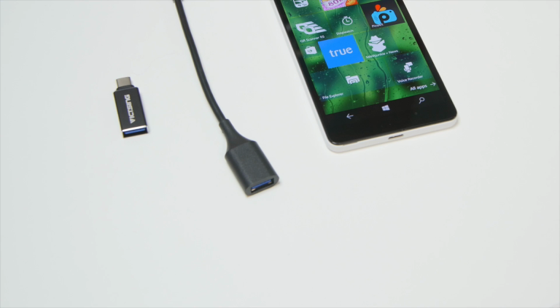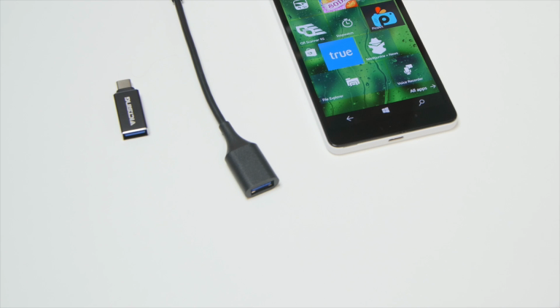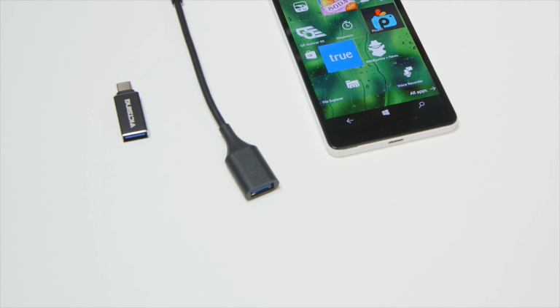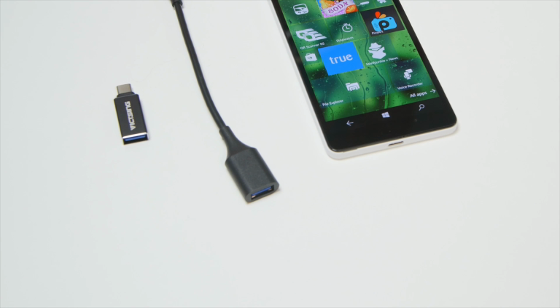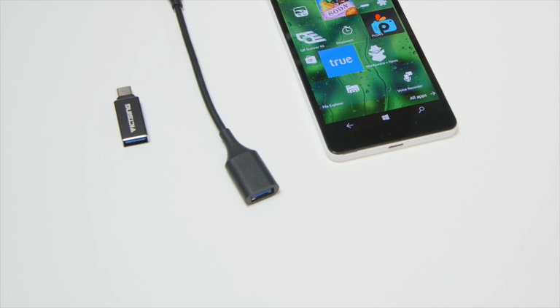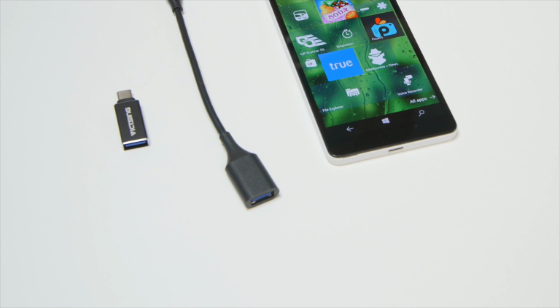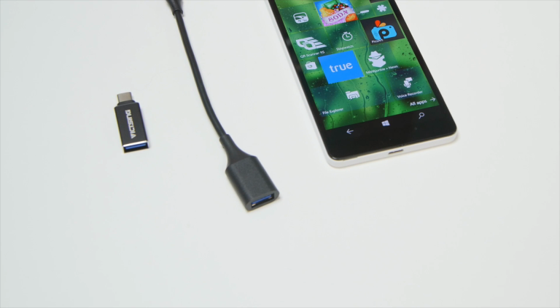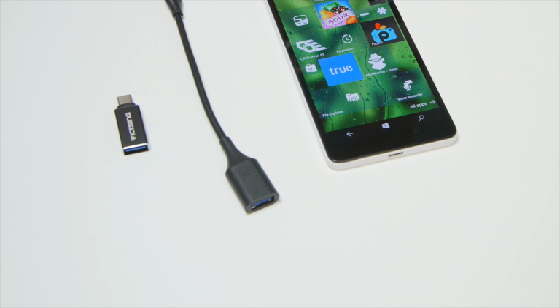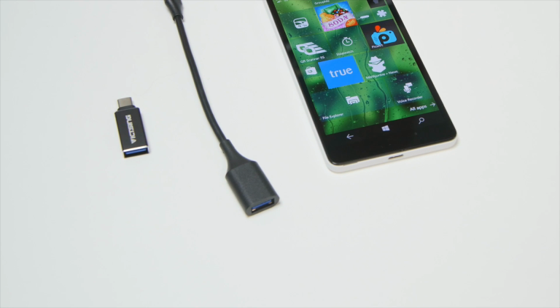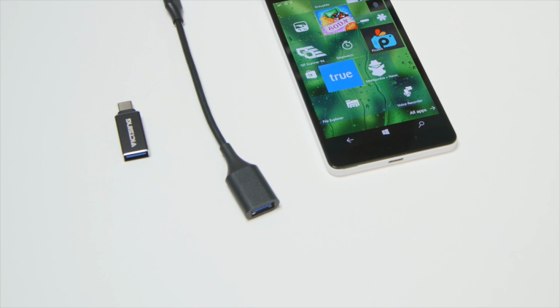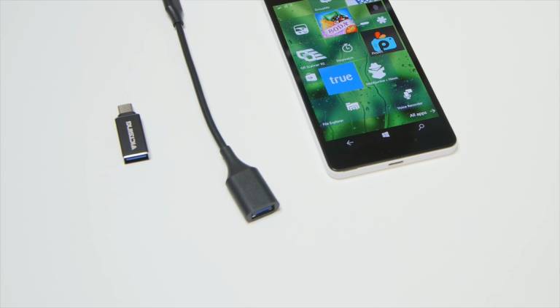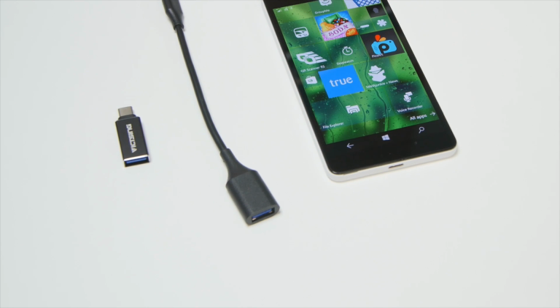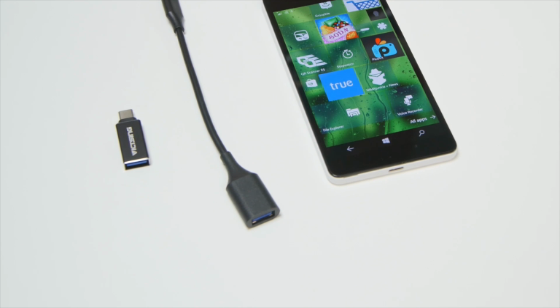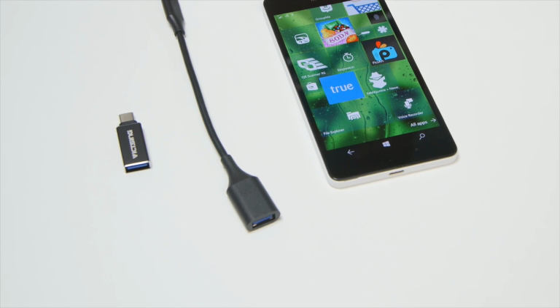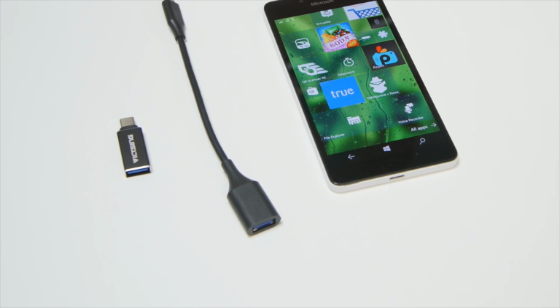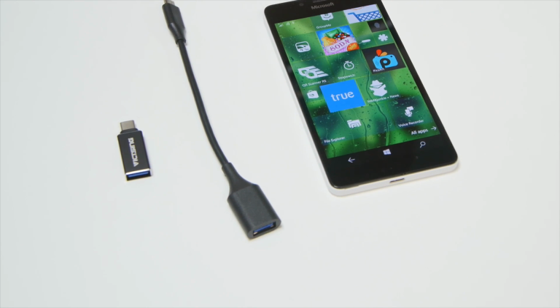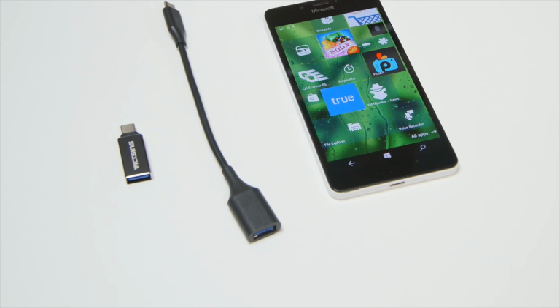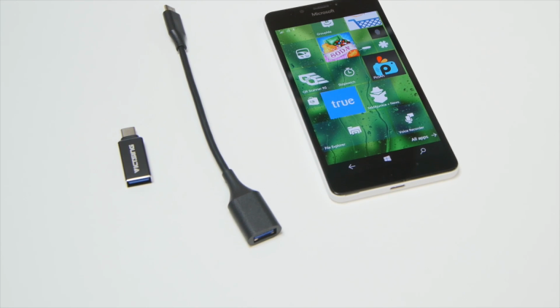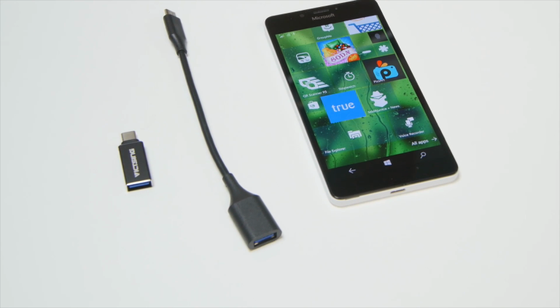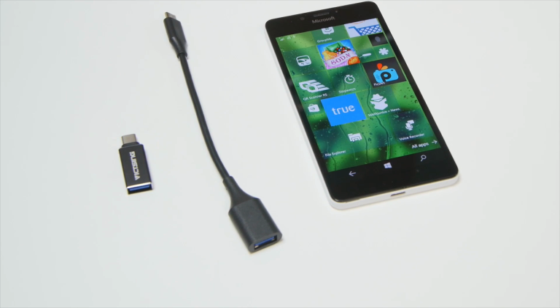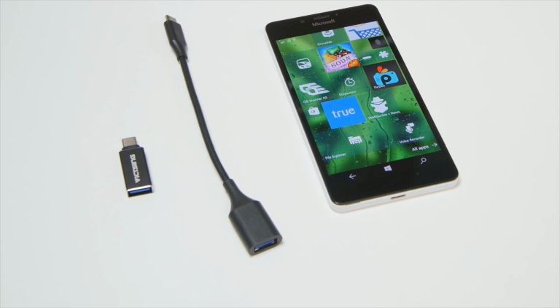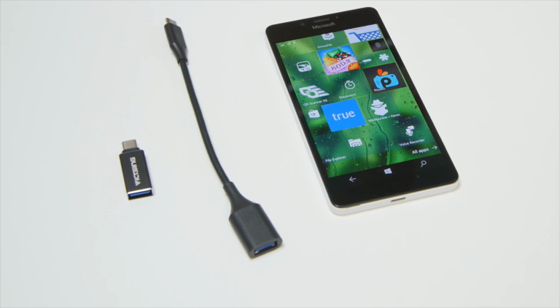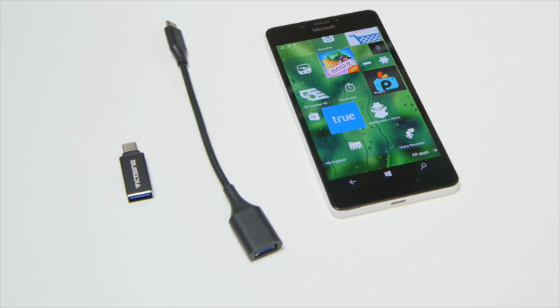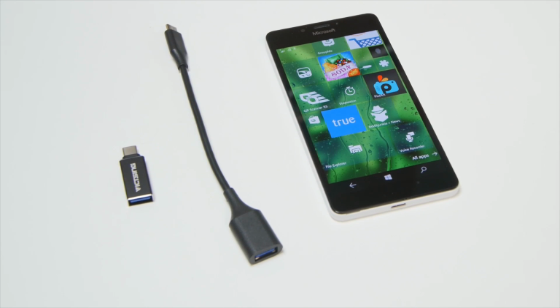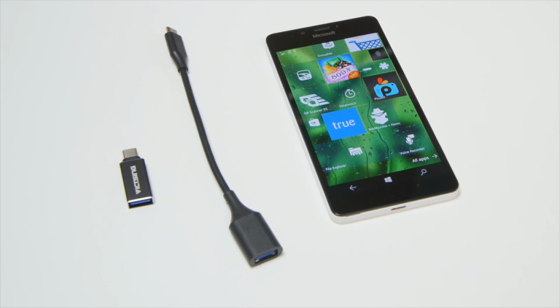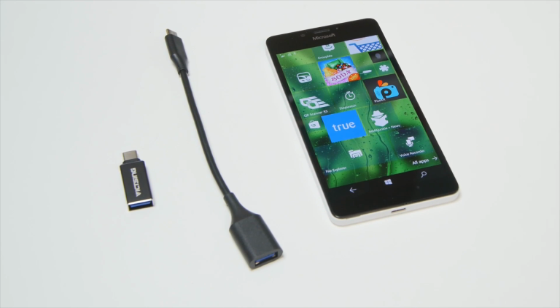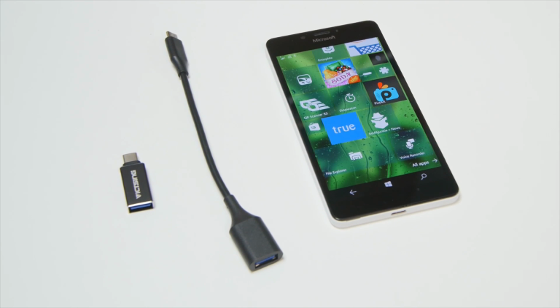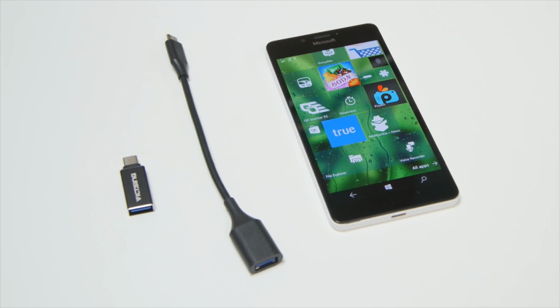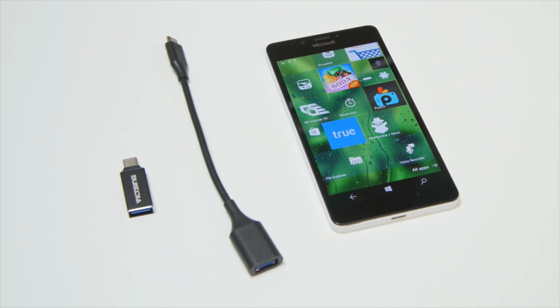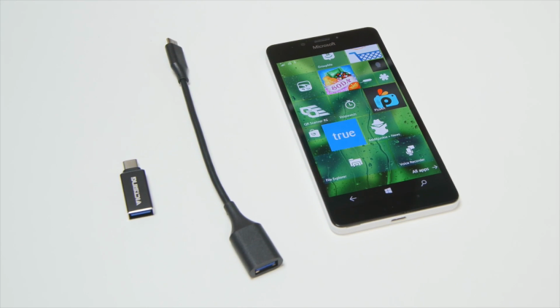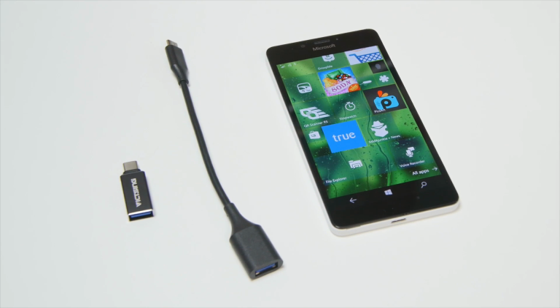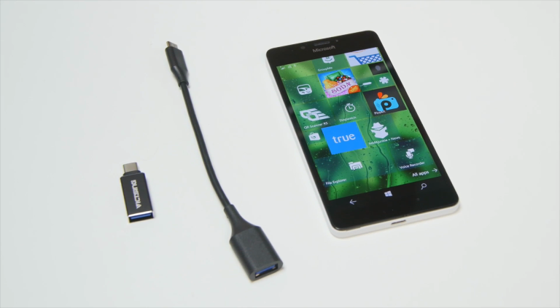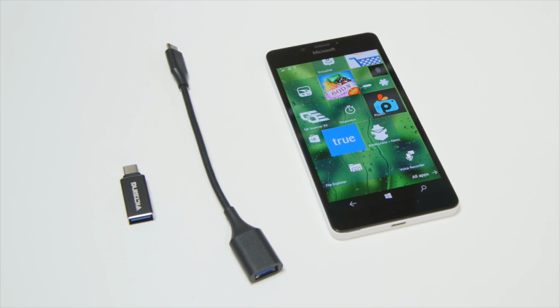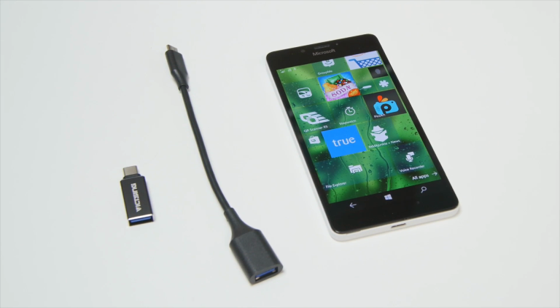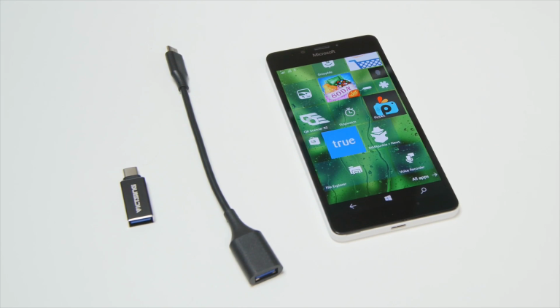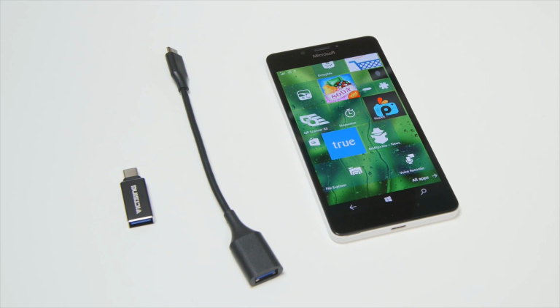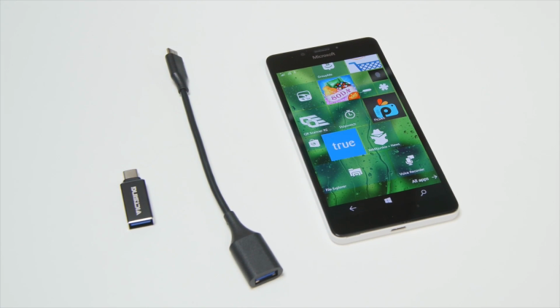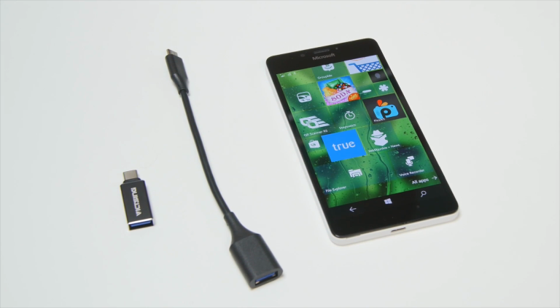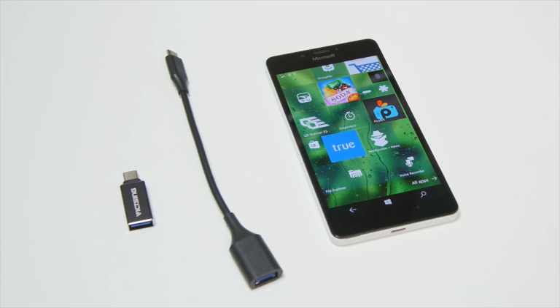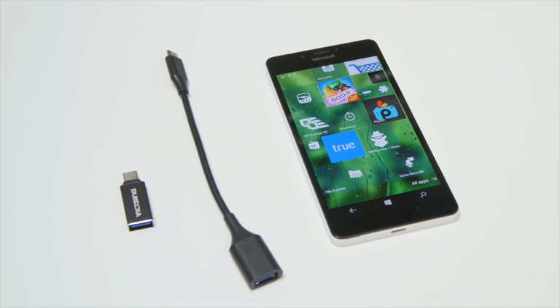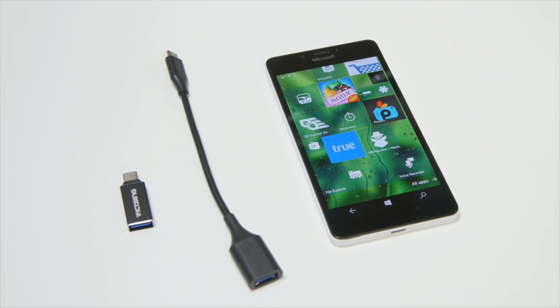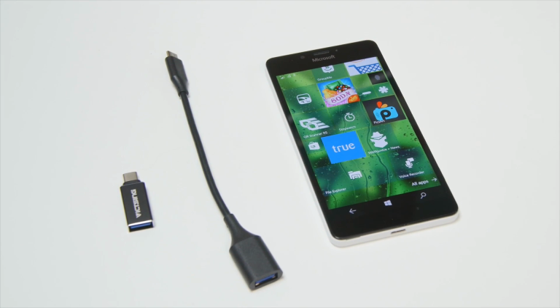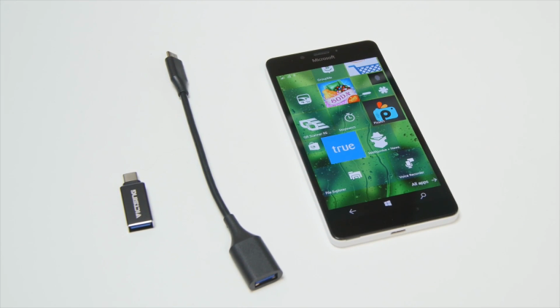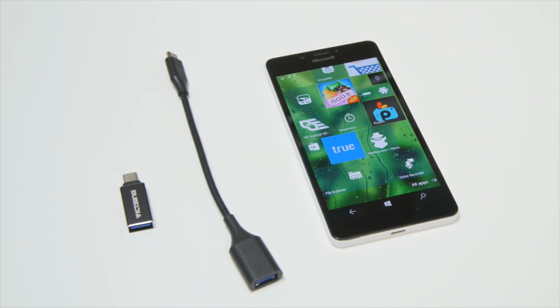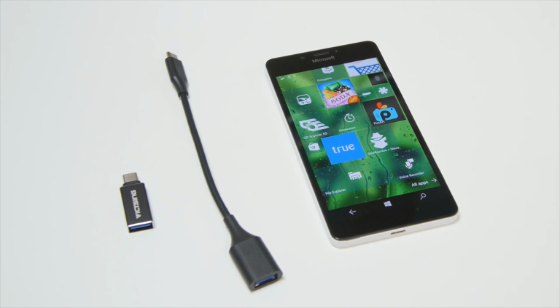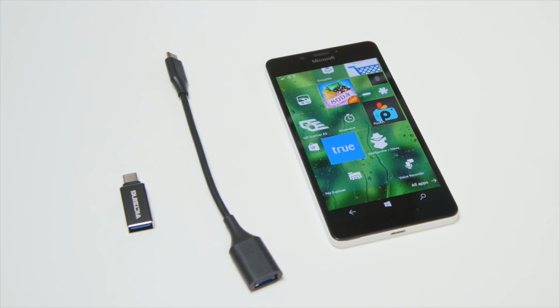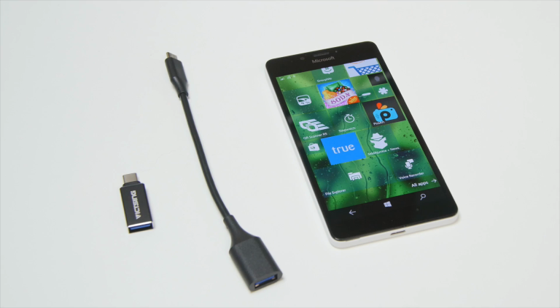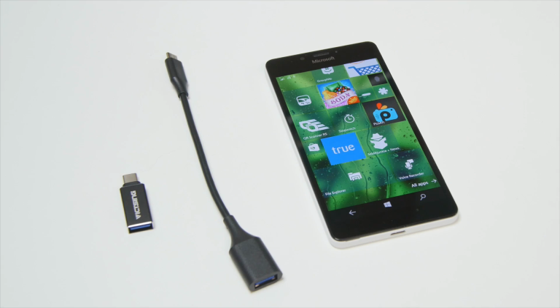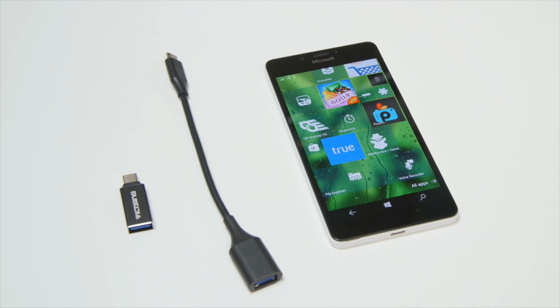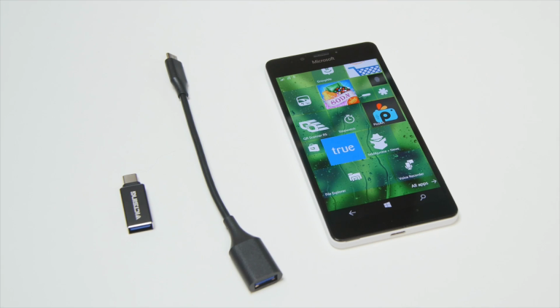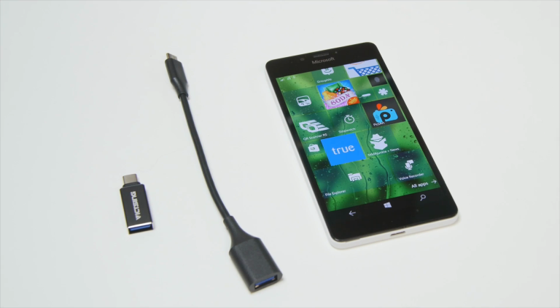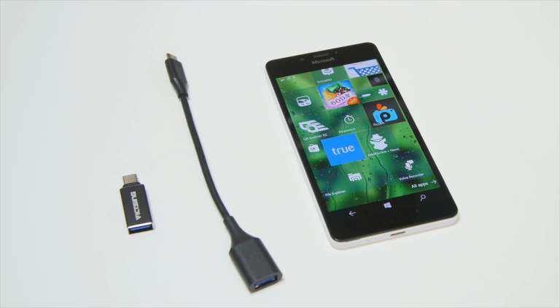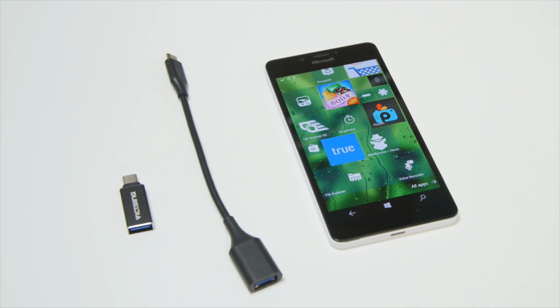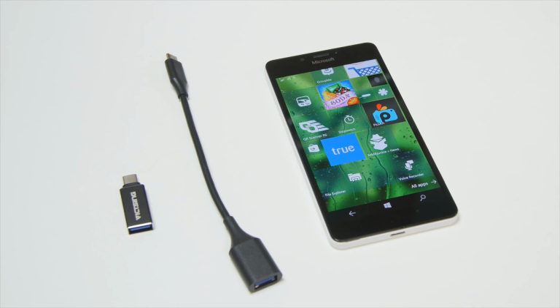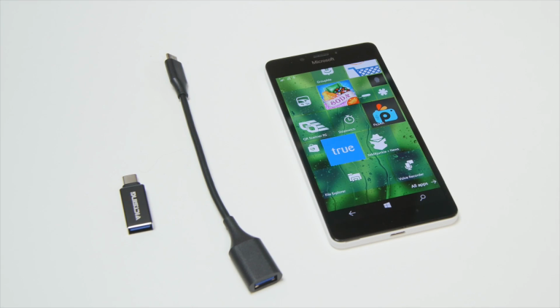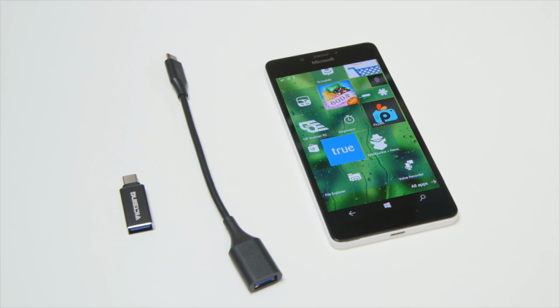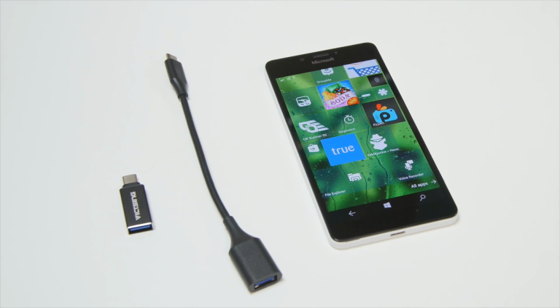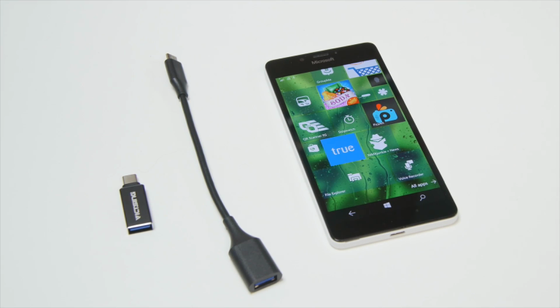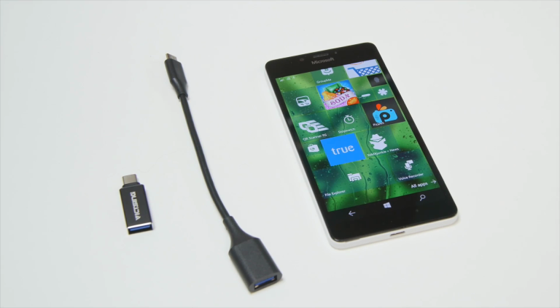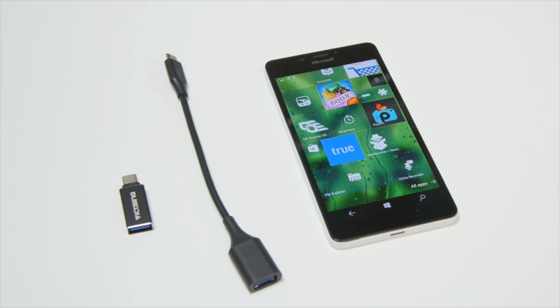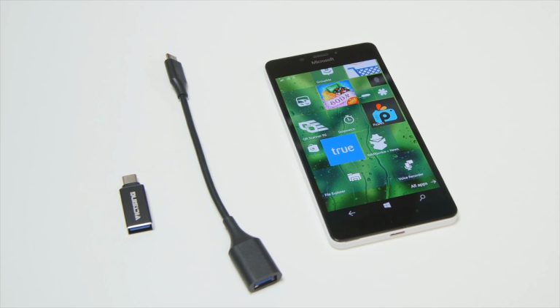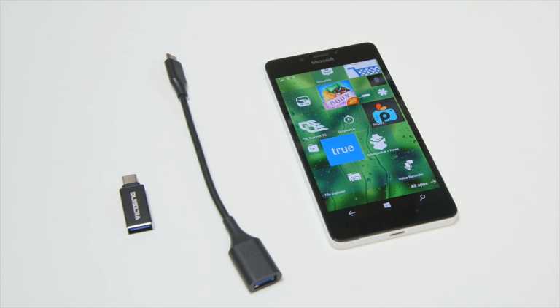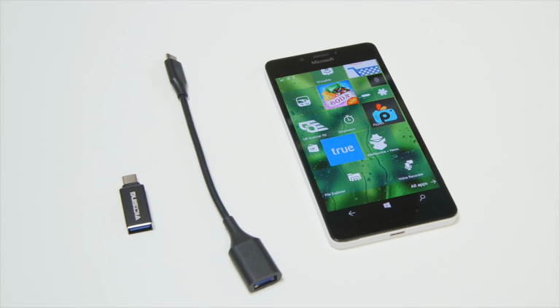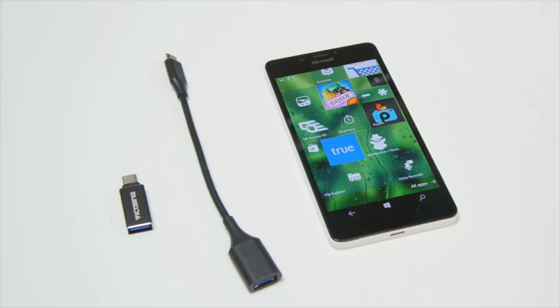Hey everybody, Daniel Rubino here with Windows Central. We've got the Lumia 950 here and I want to show you something really cool that a lot of people have questions about.